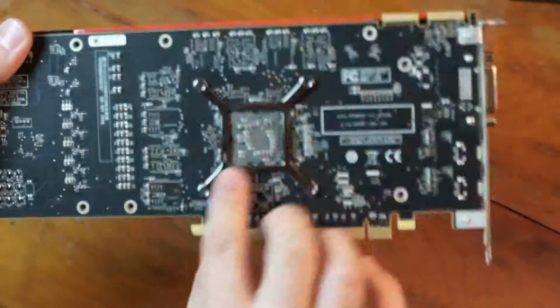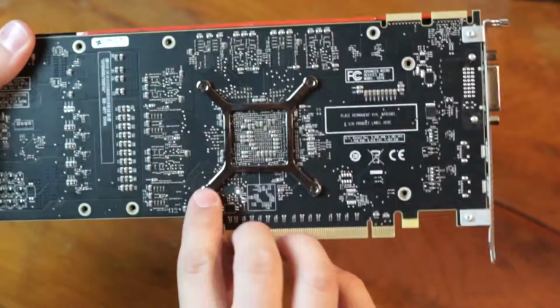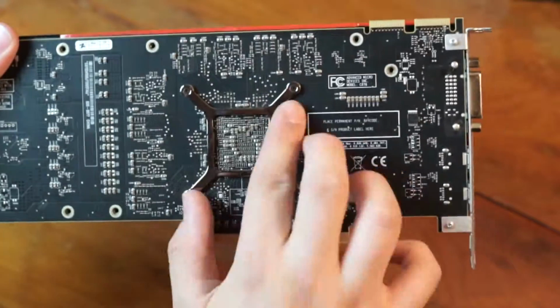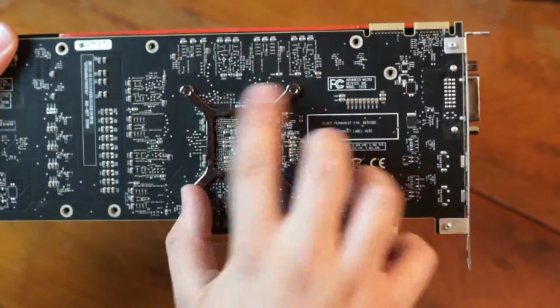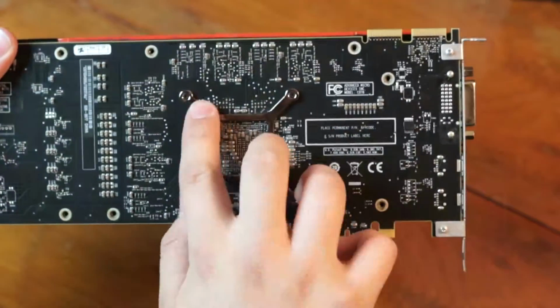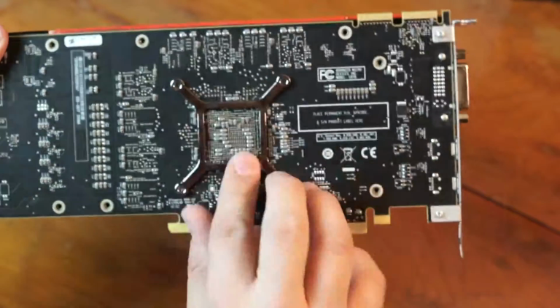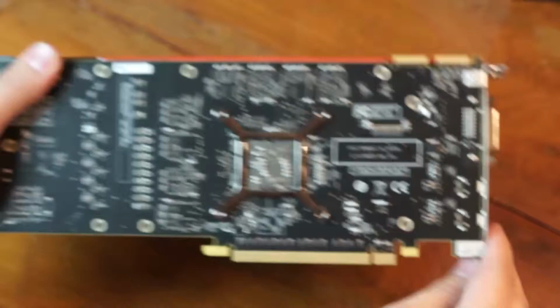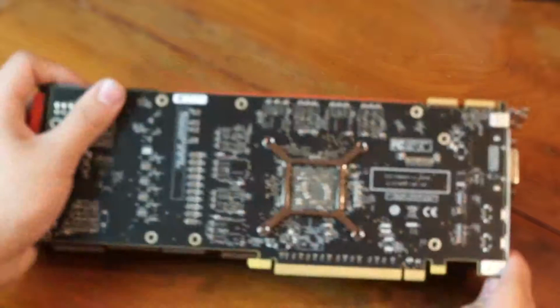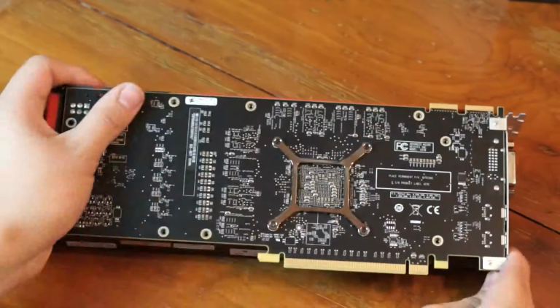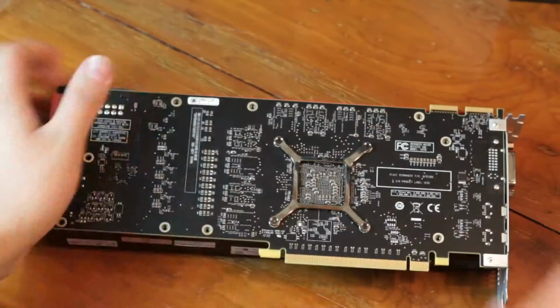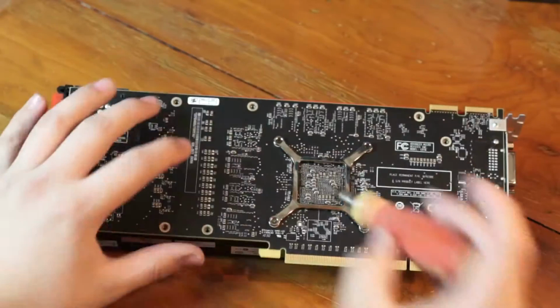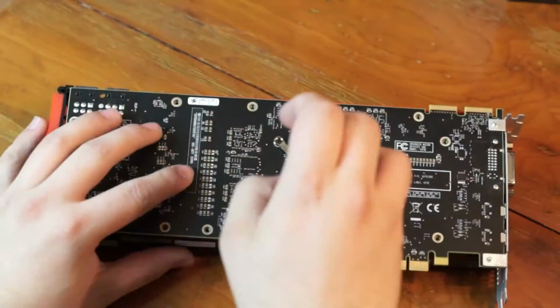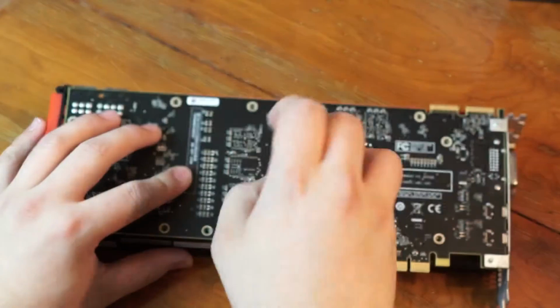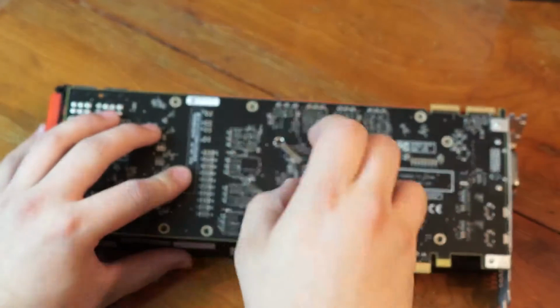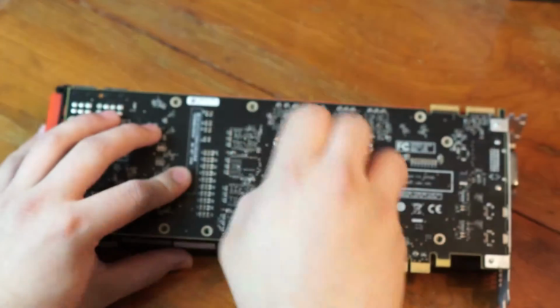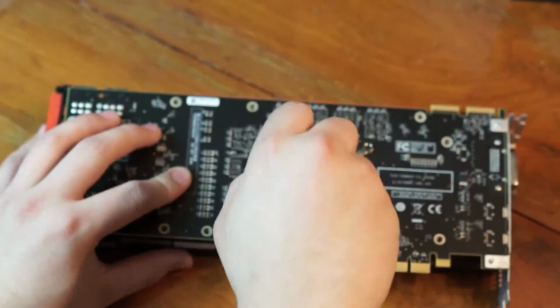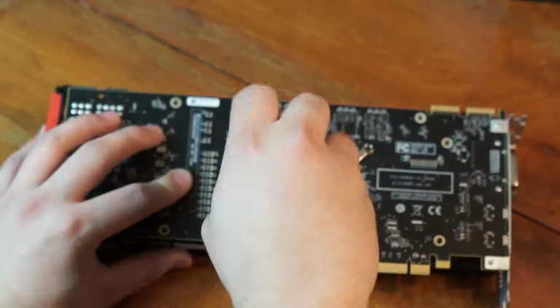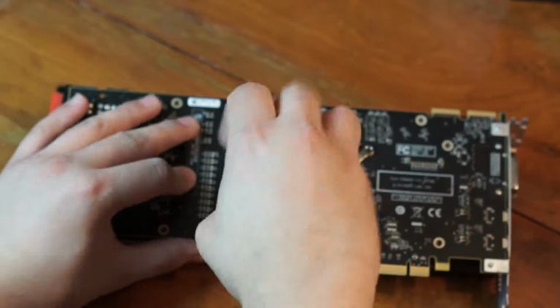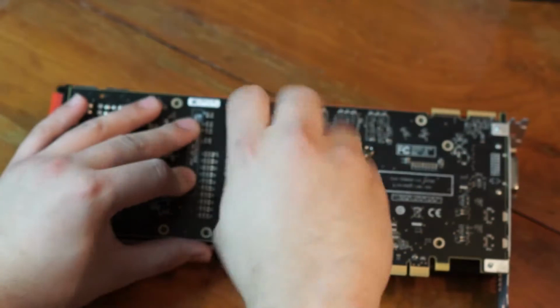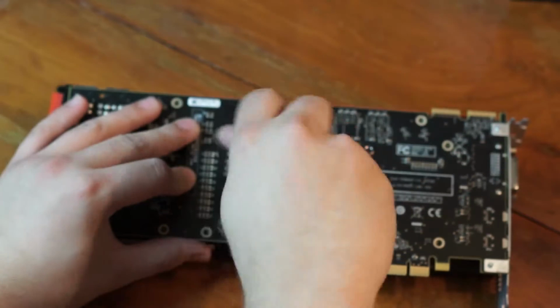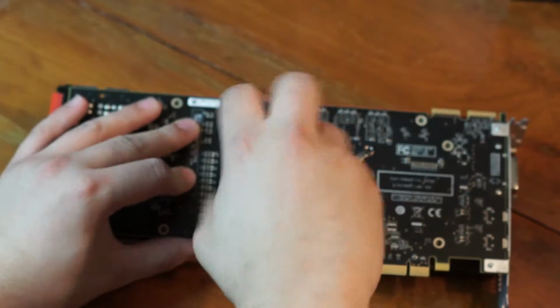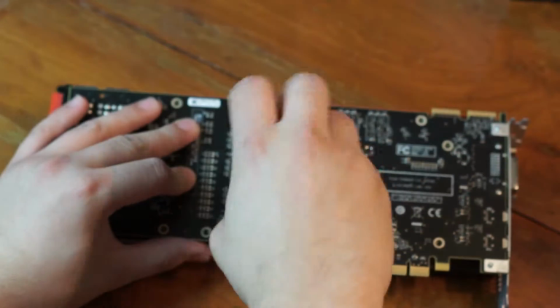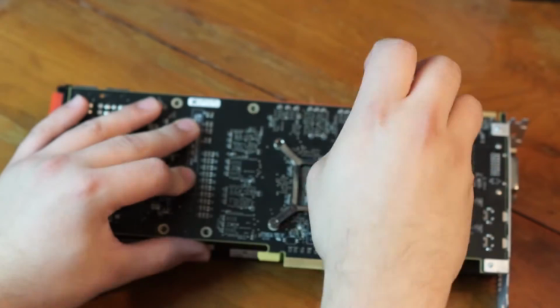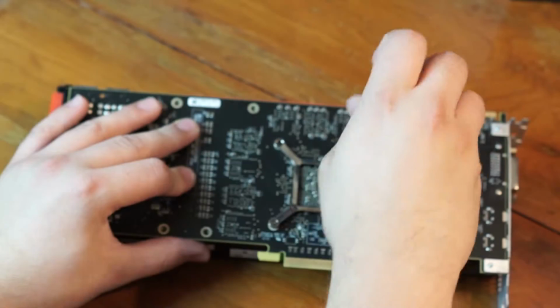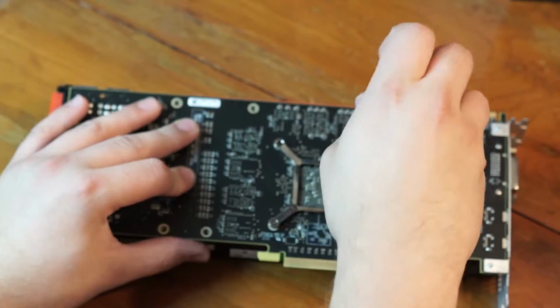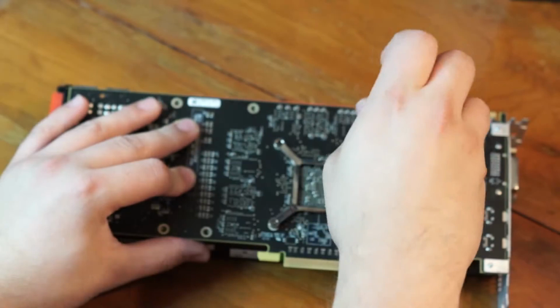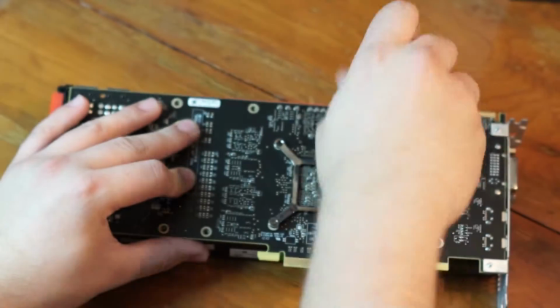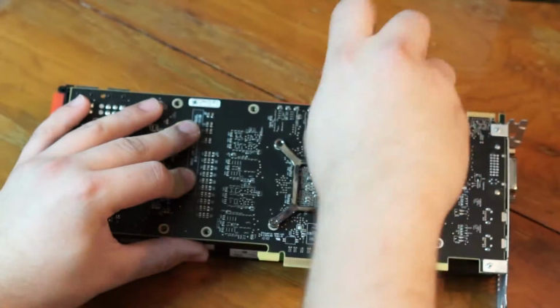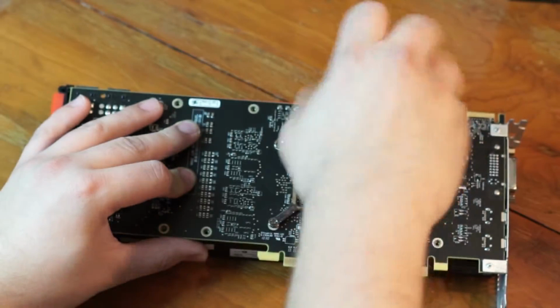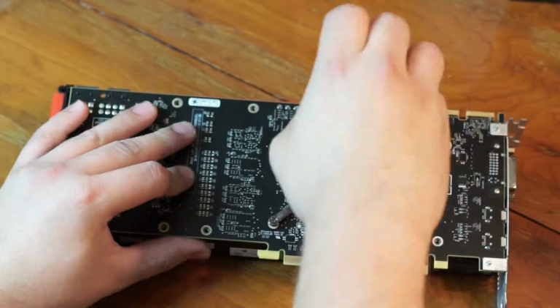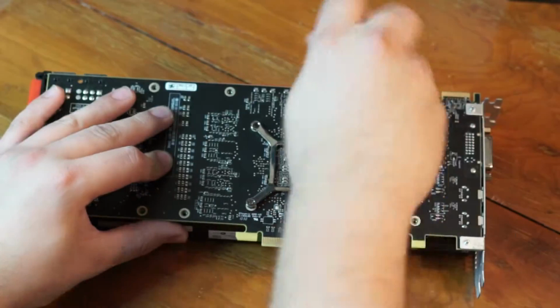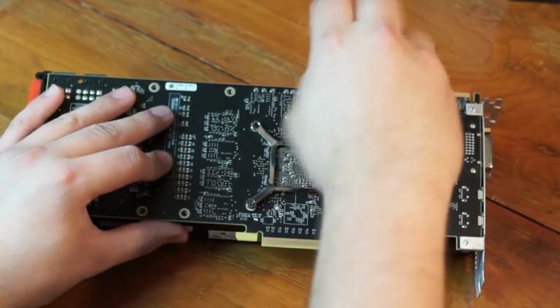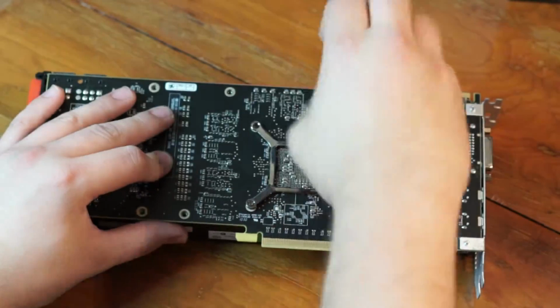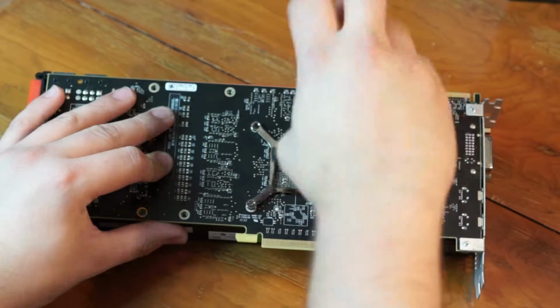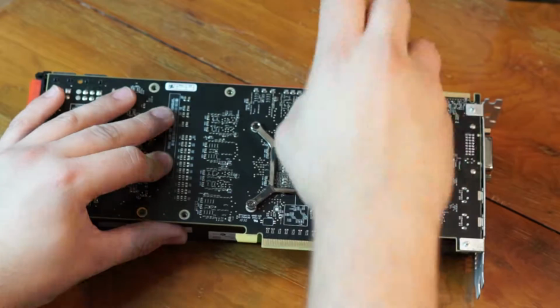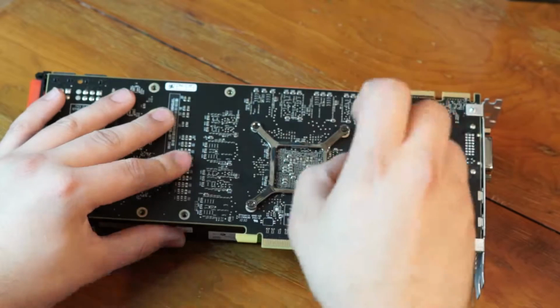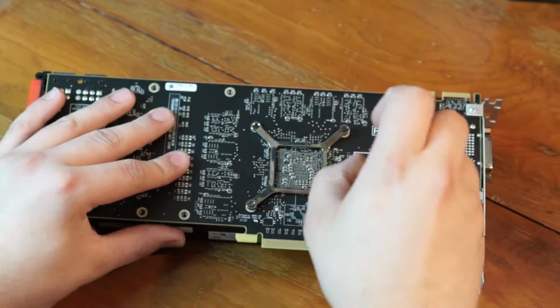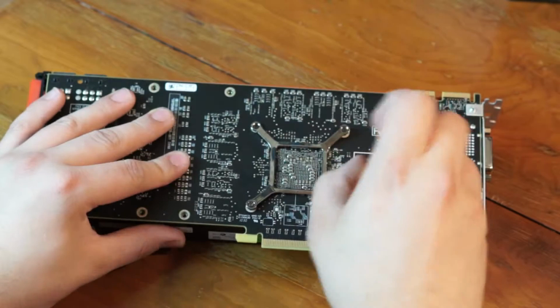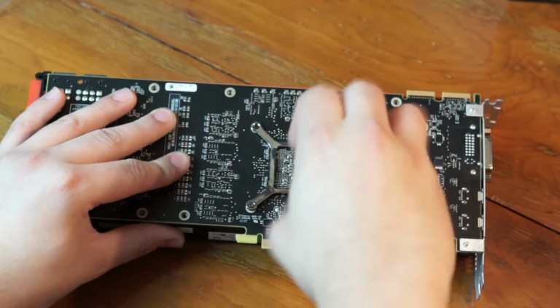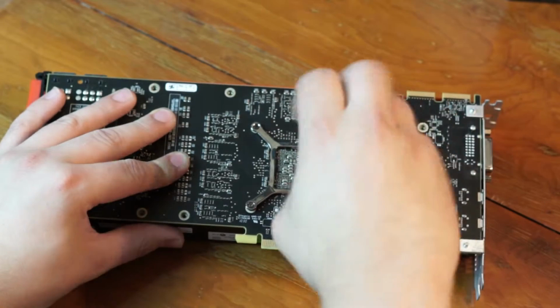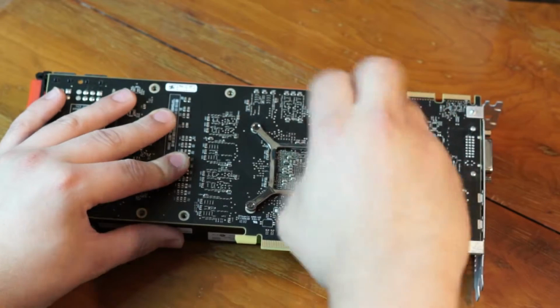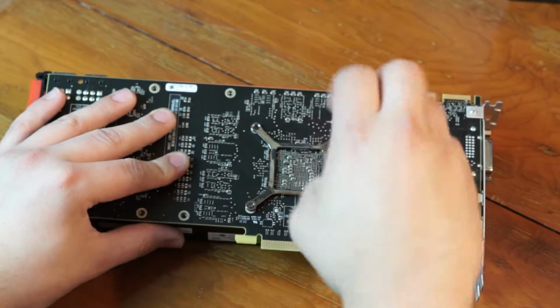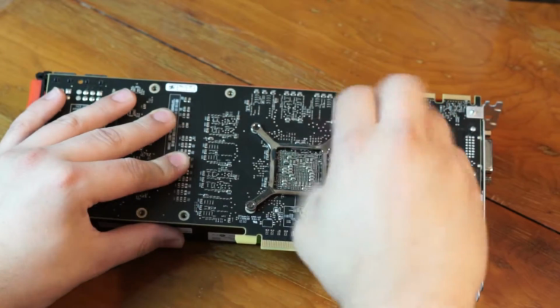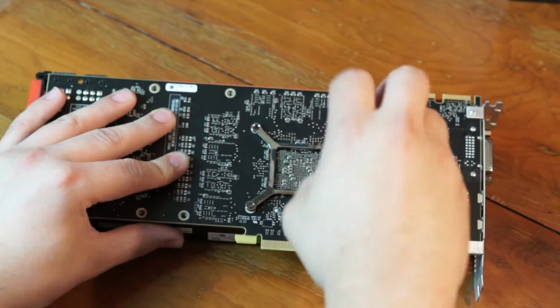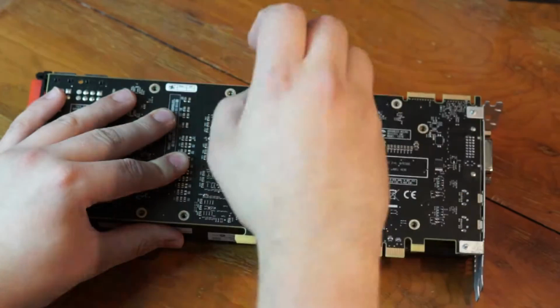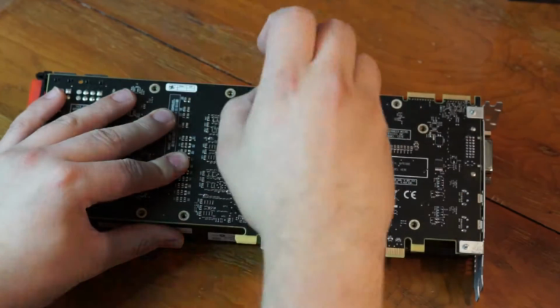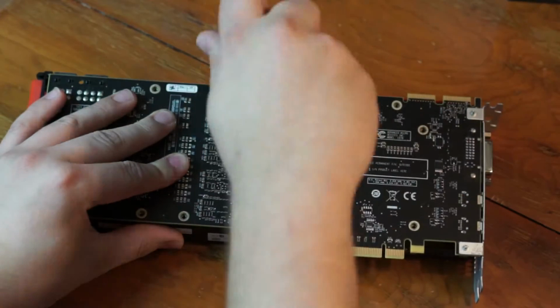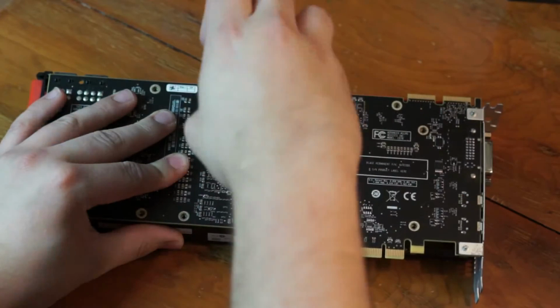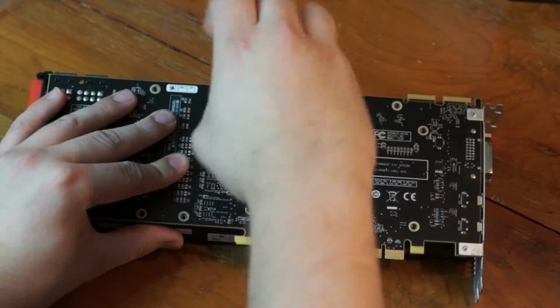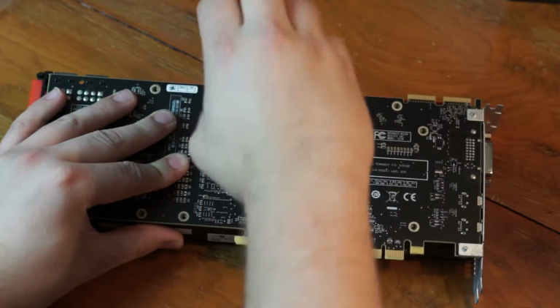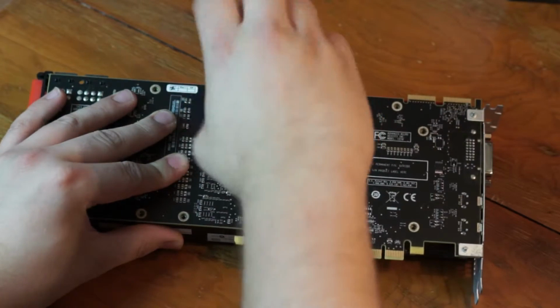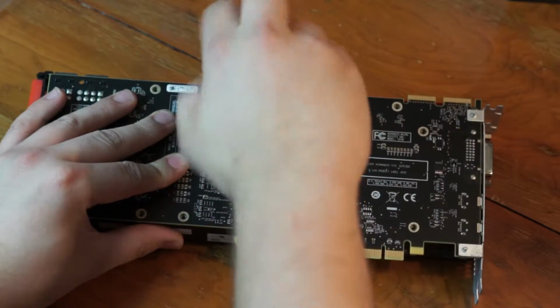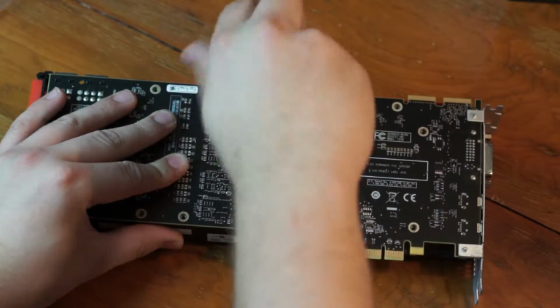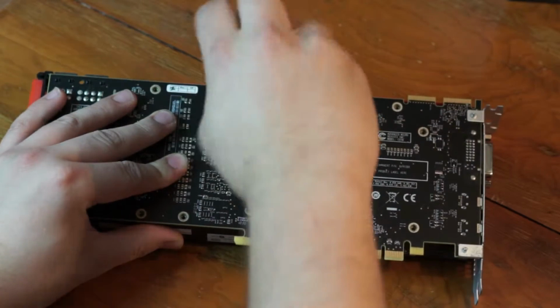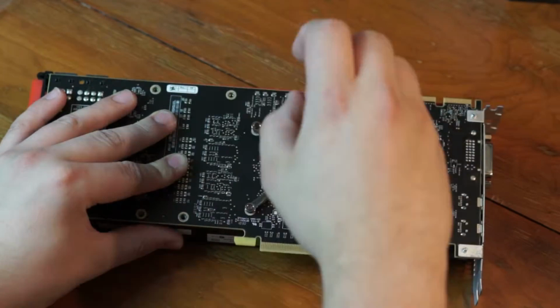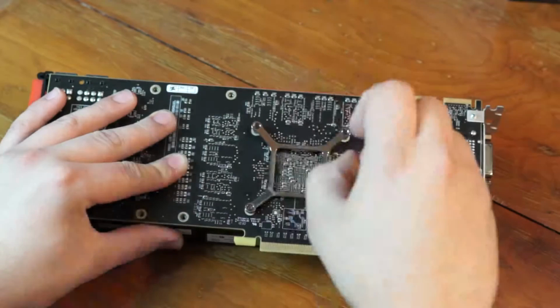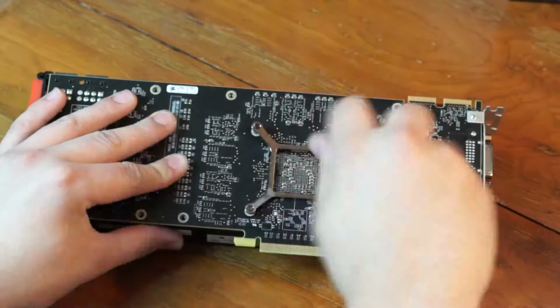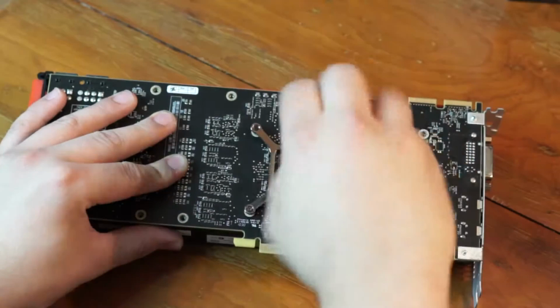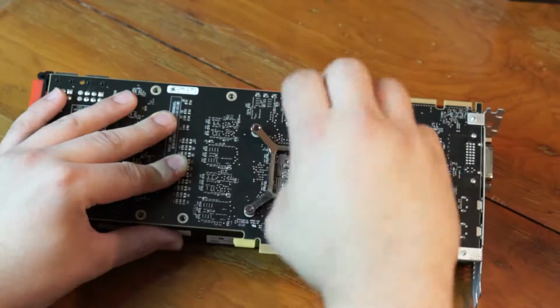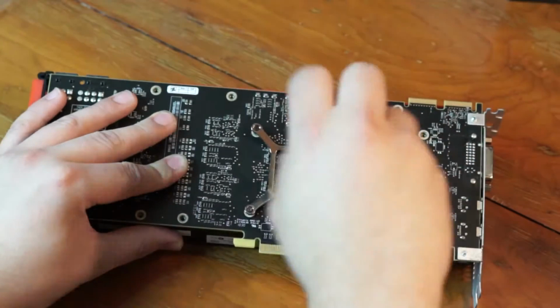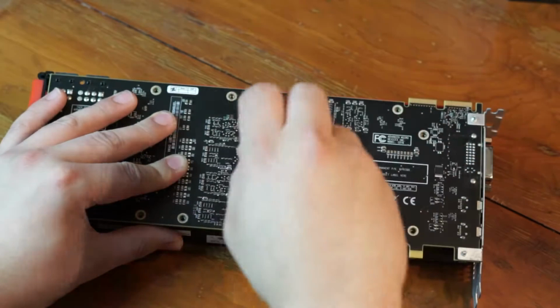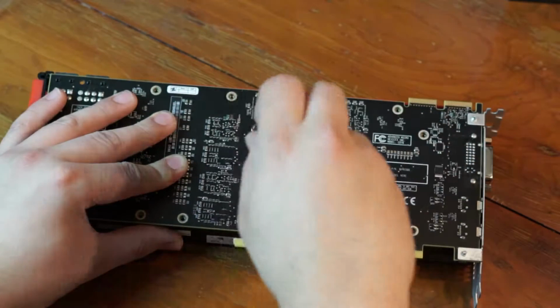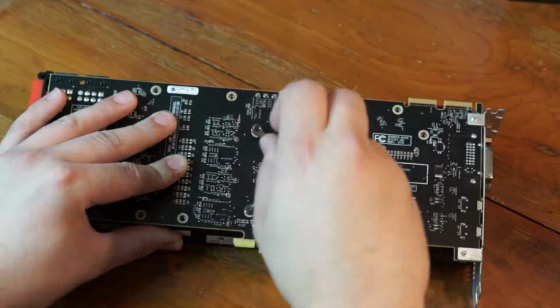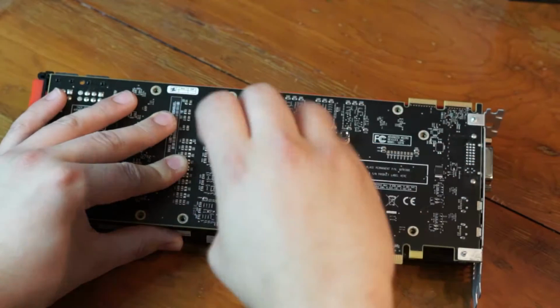Now we move to the GPU back bracket. We must always remember to take out the screws diagonally so that no single corner has too much force applied on it.